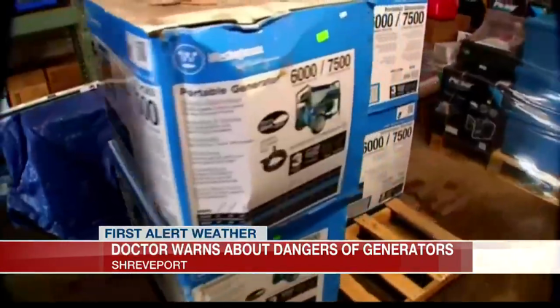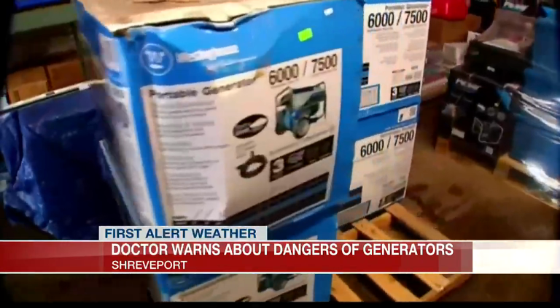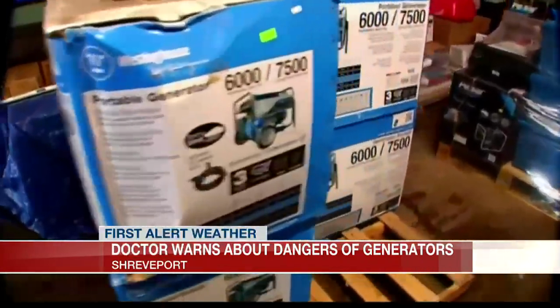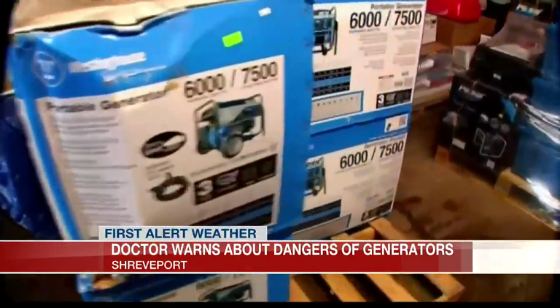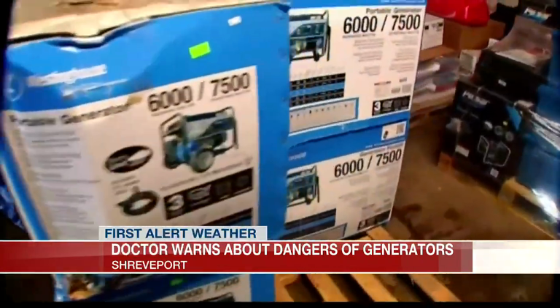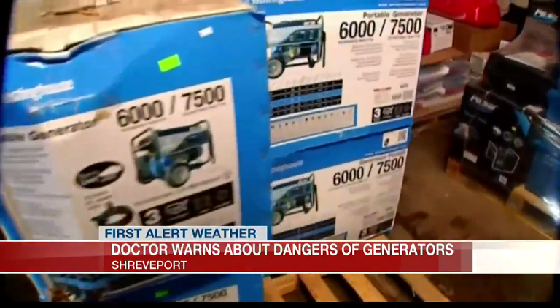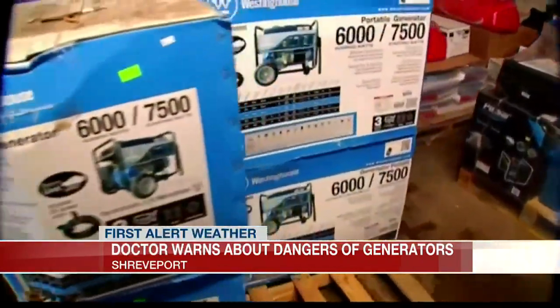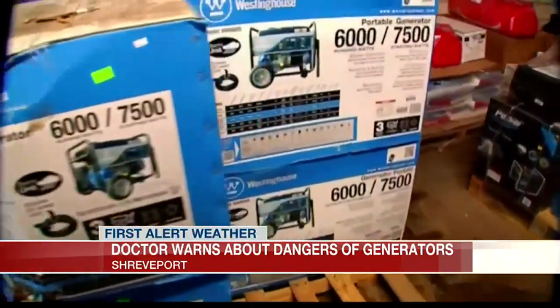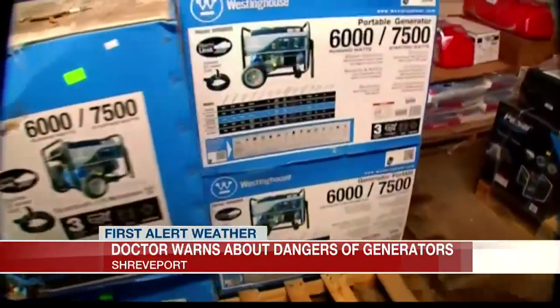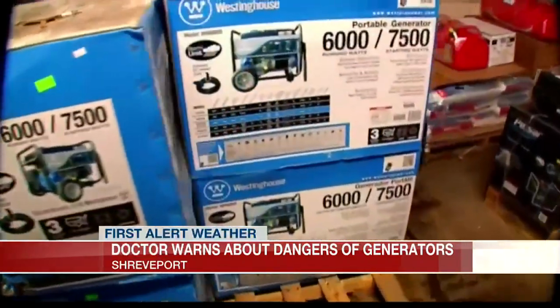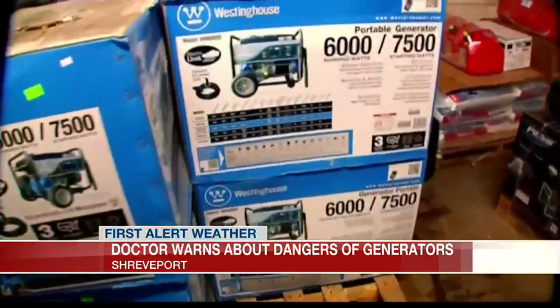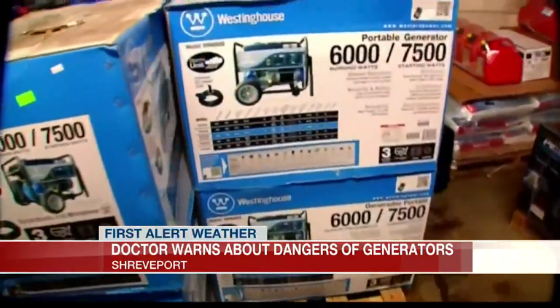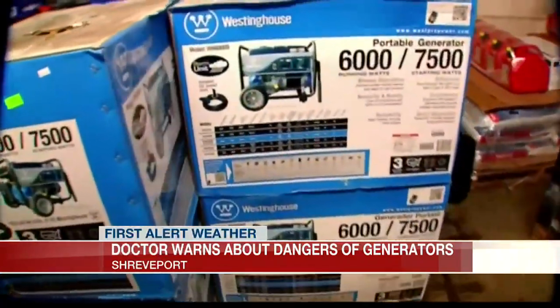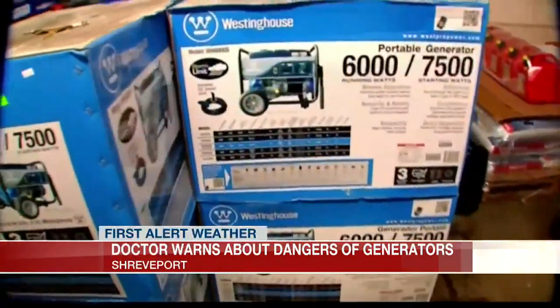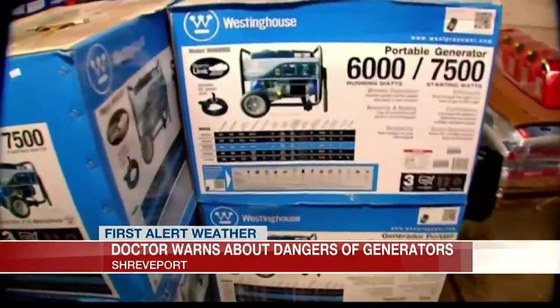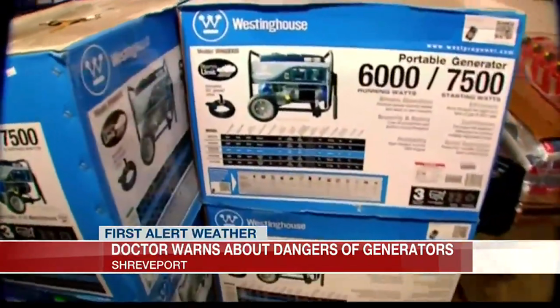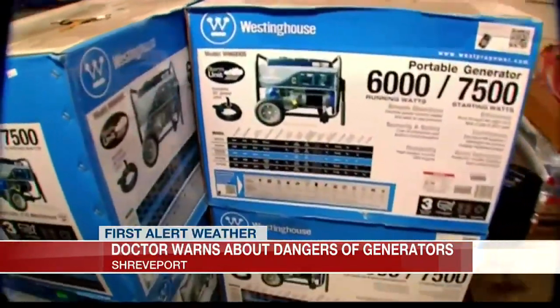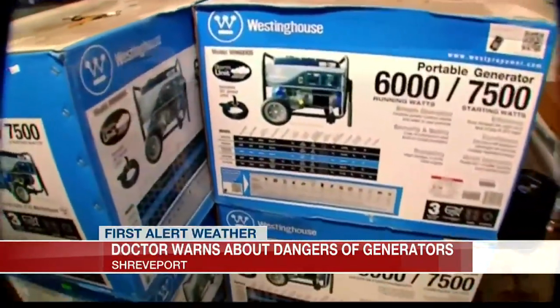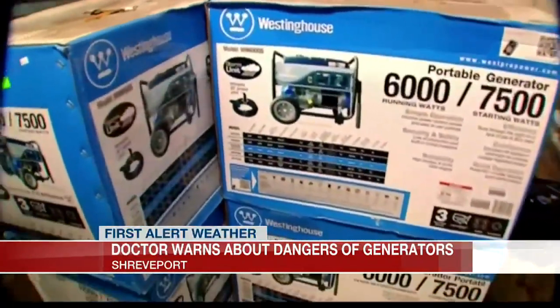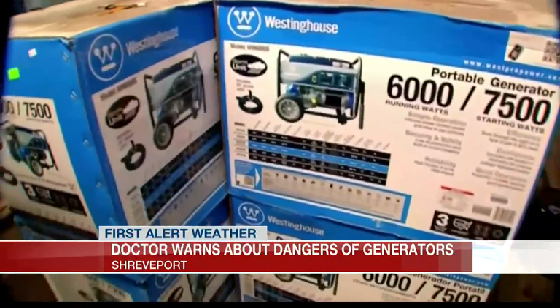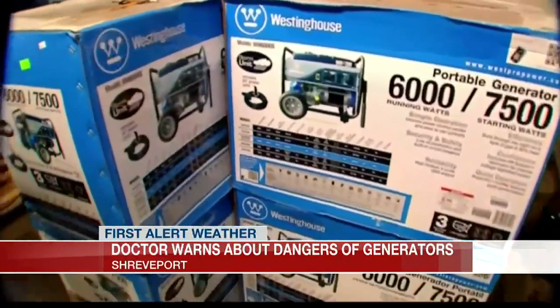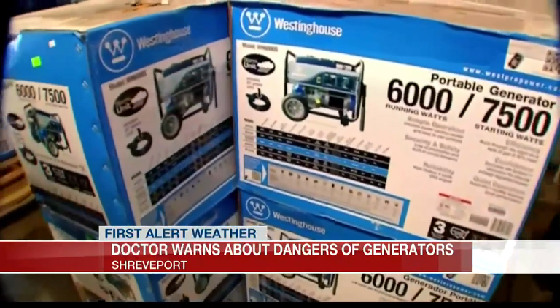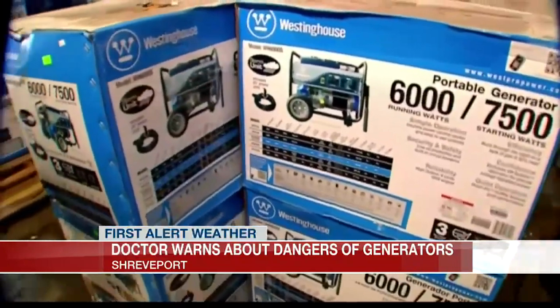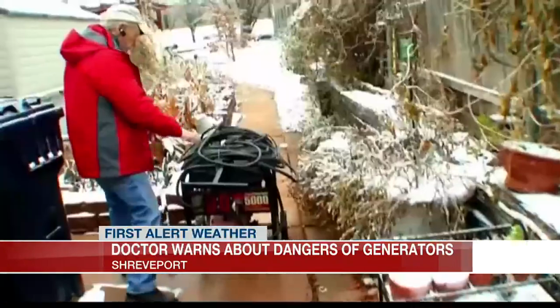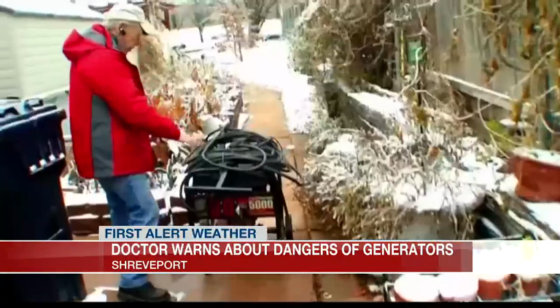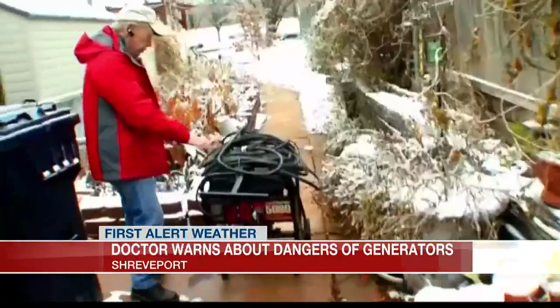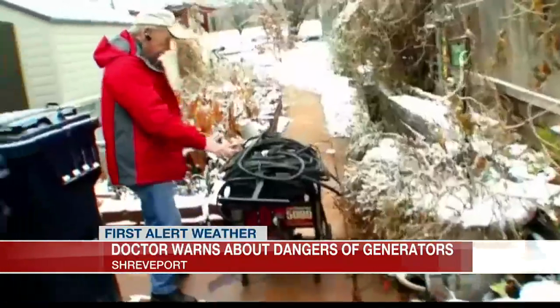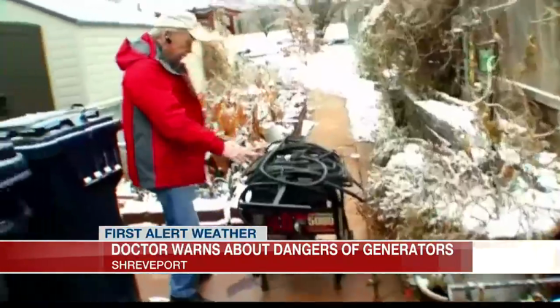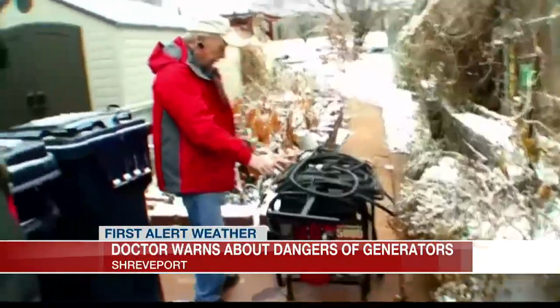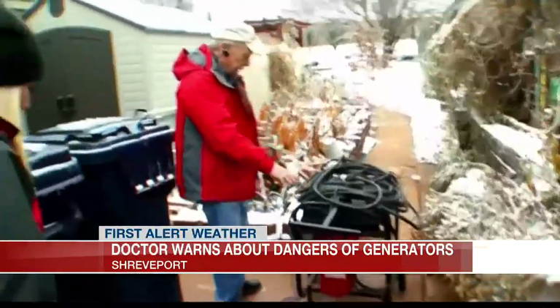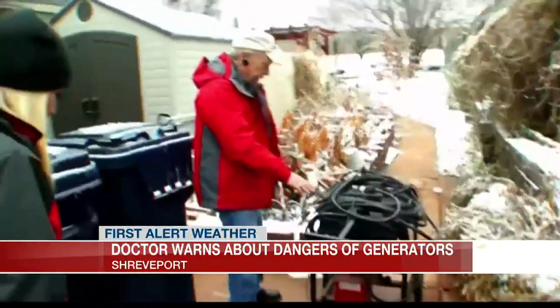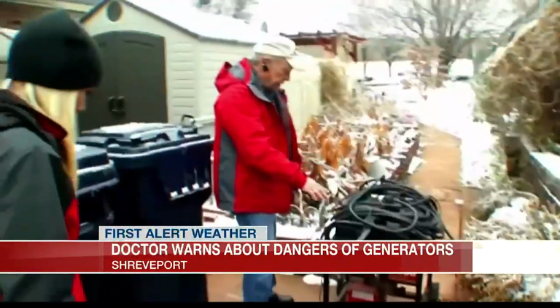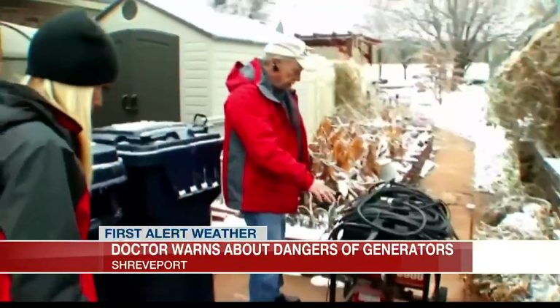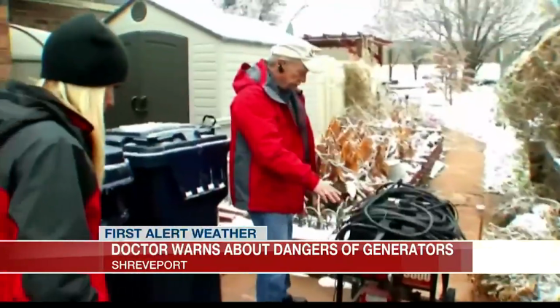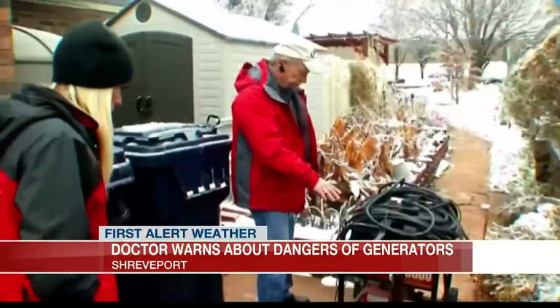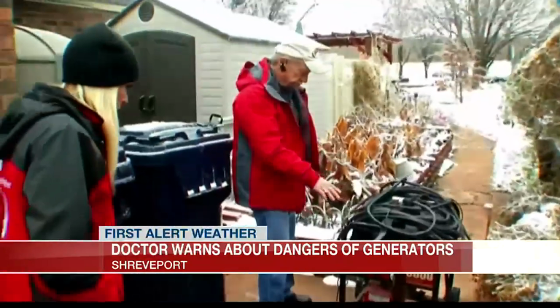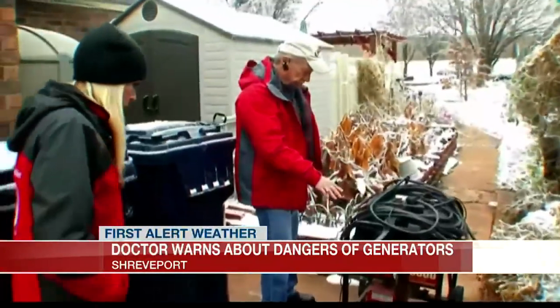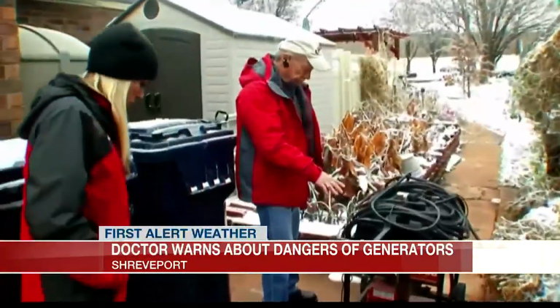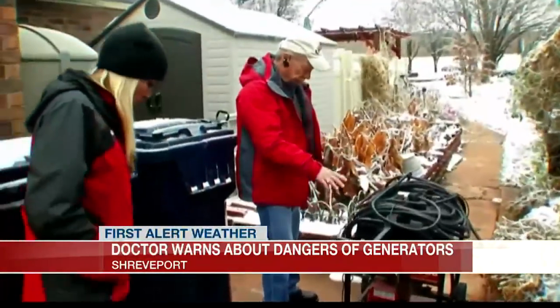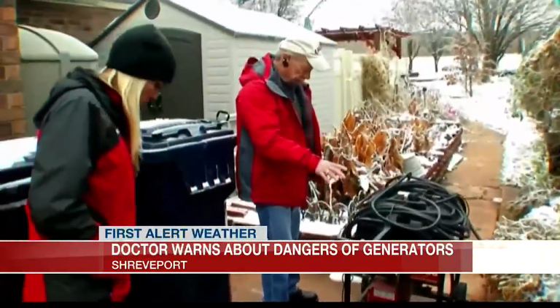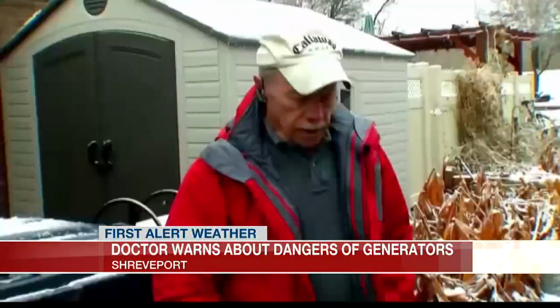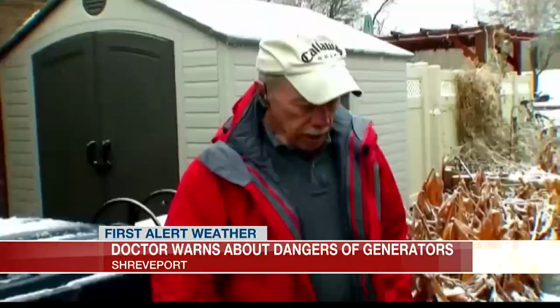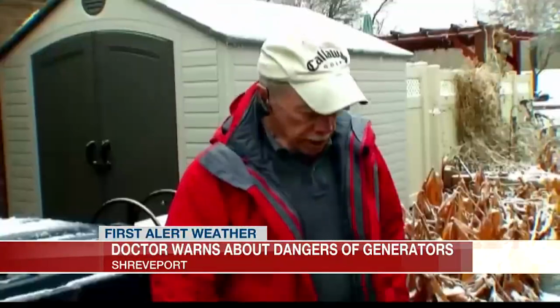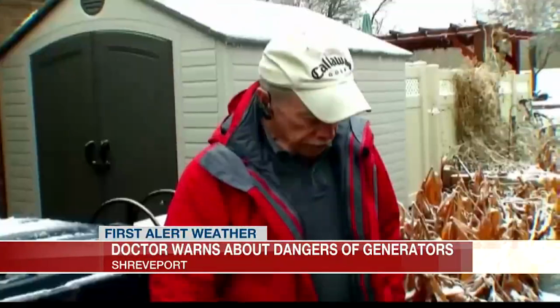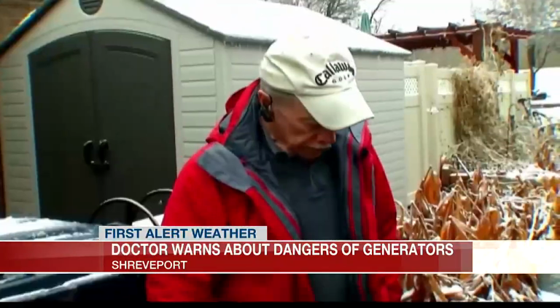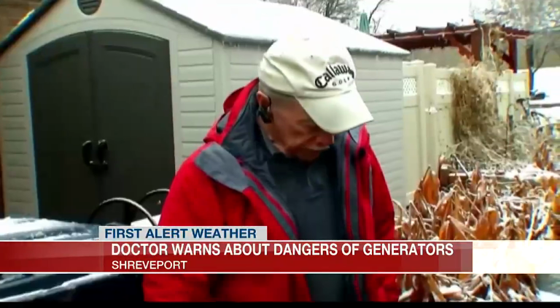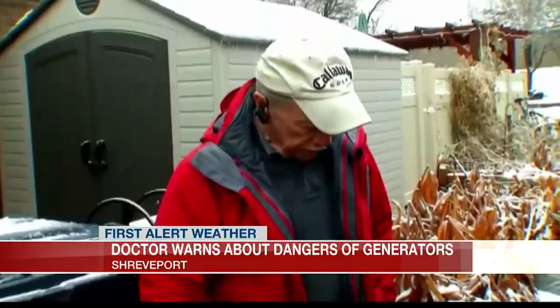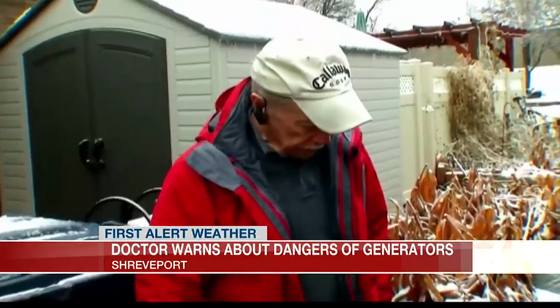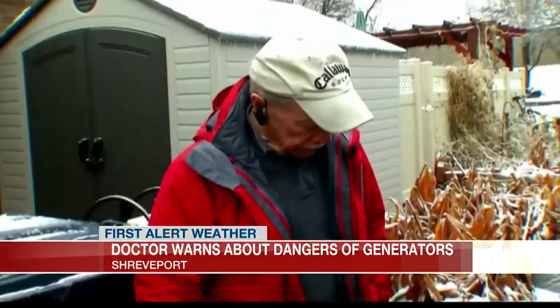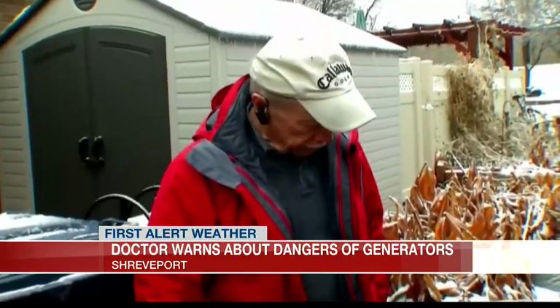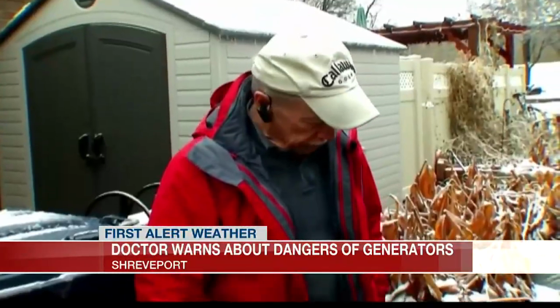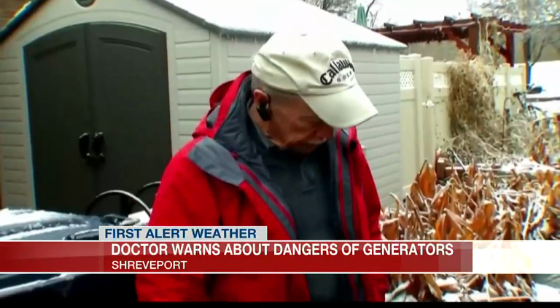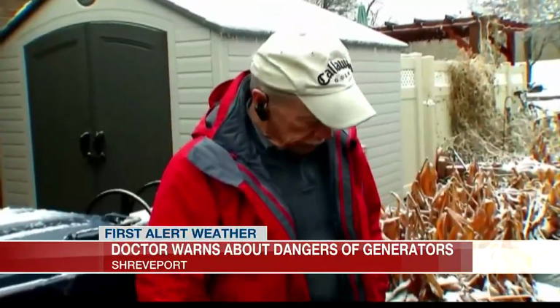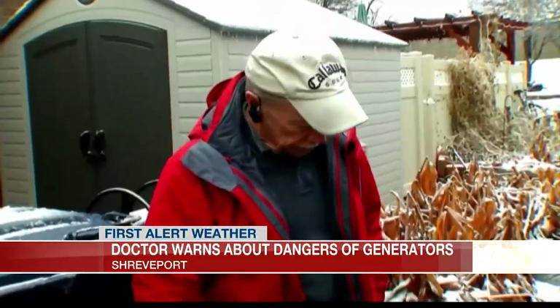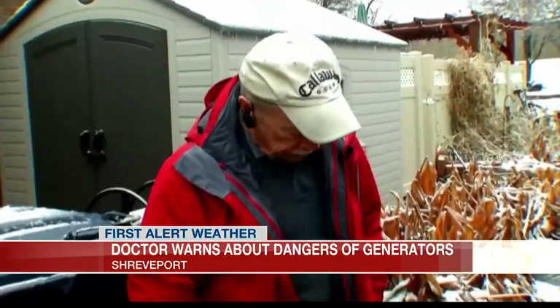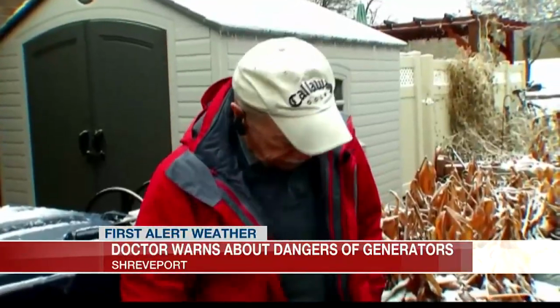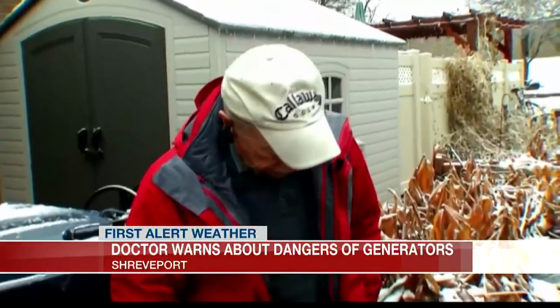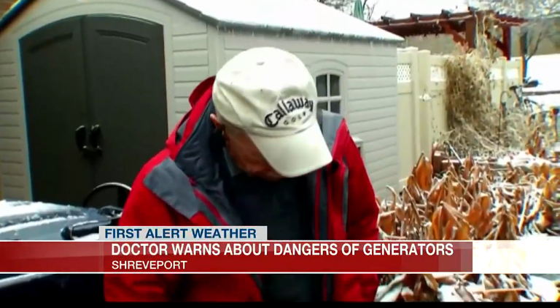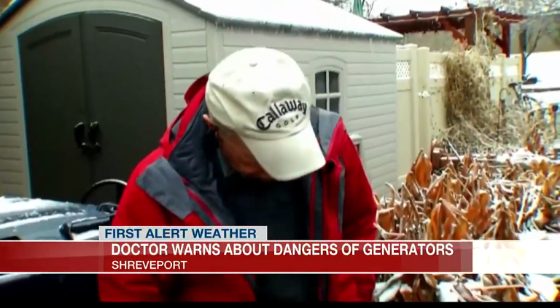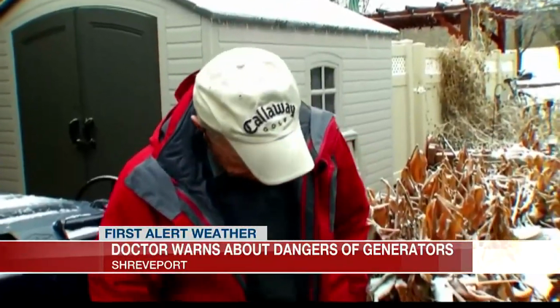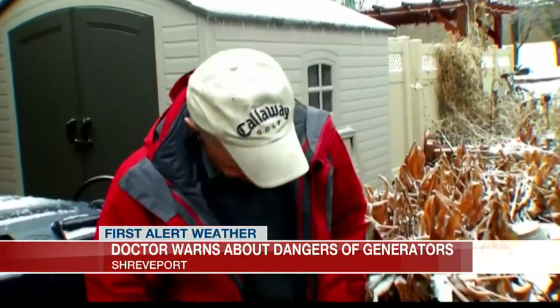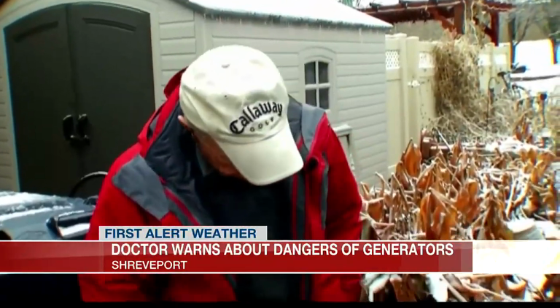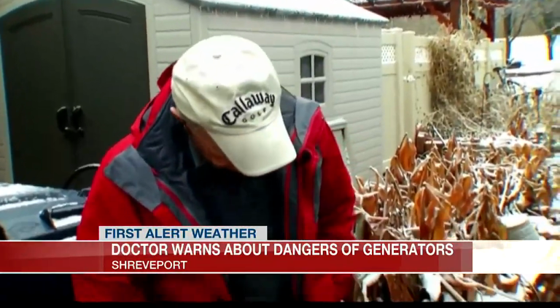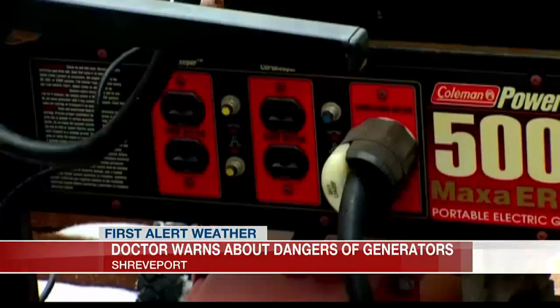Some of the symptoms of carbon monoxide poisoning include dizziness, nausea, vomiting, headache, and shortness of breath.